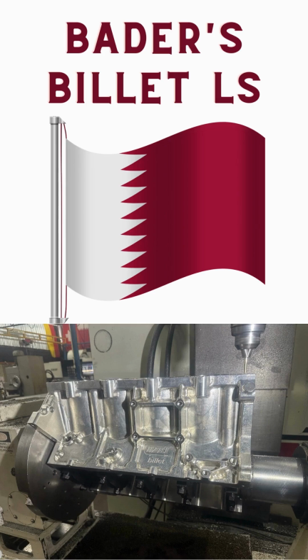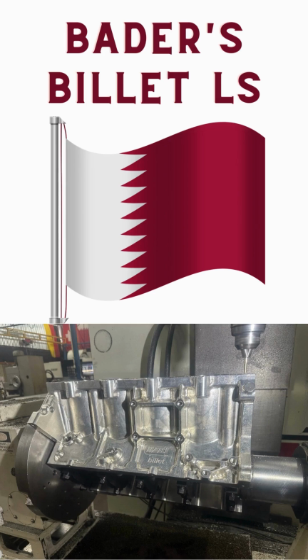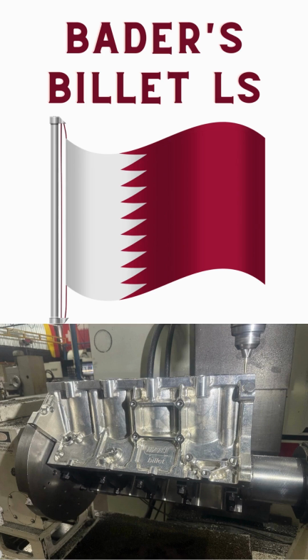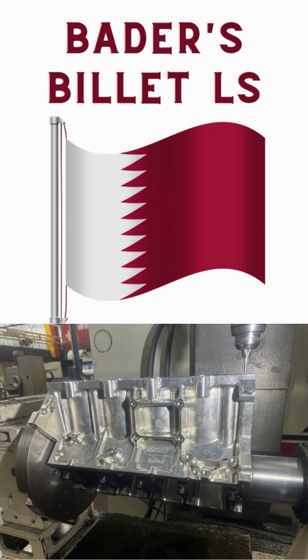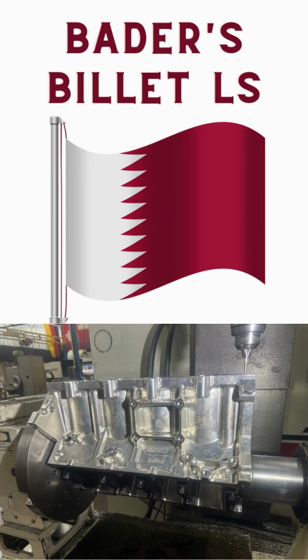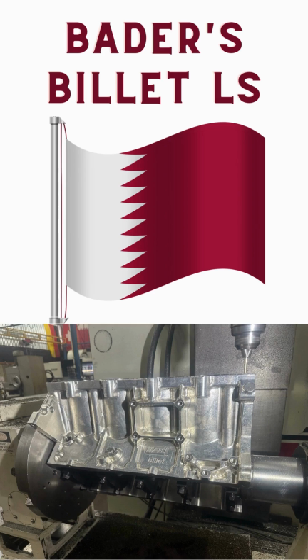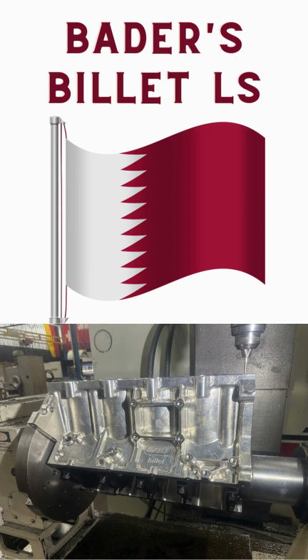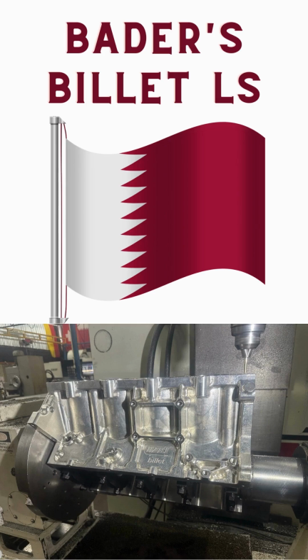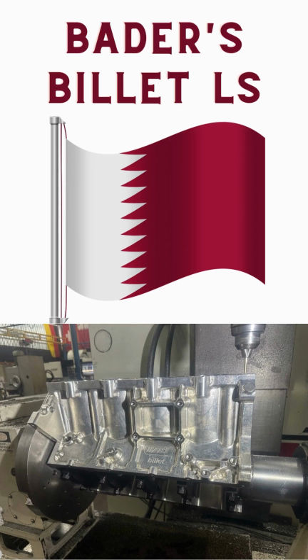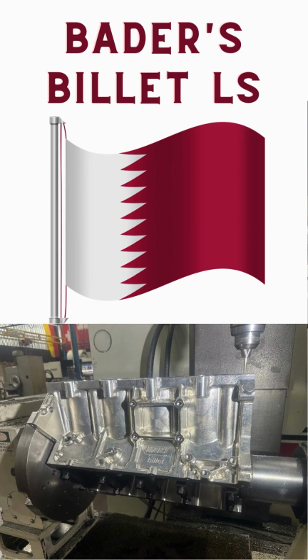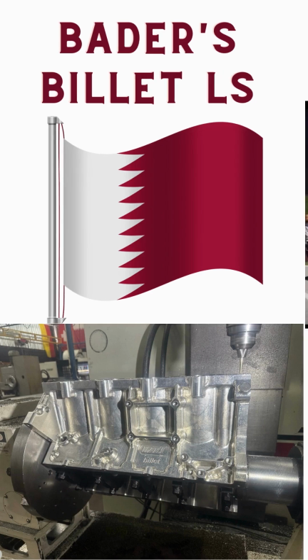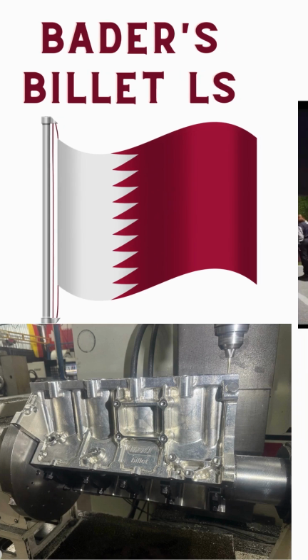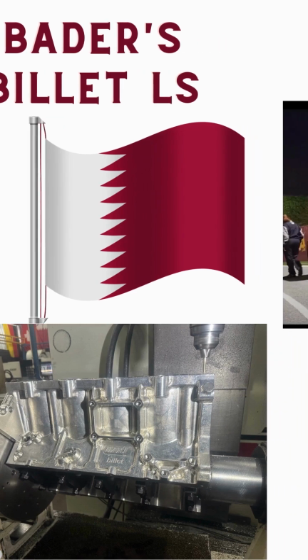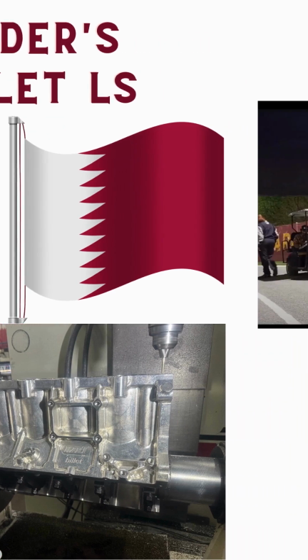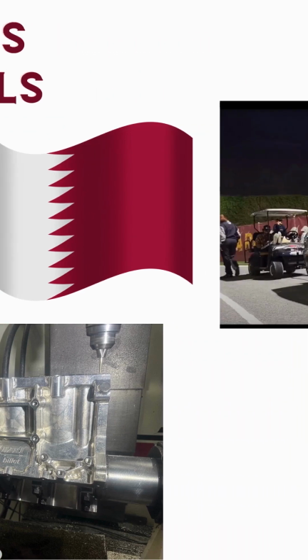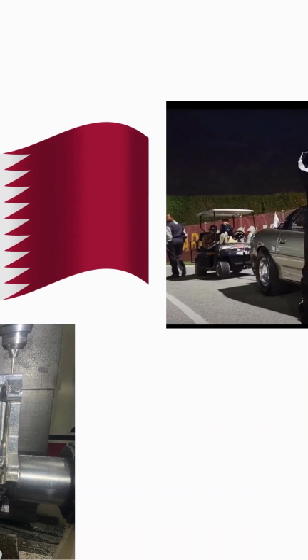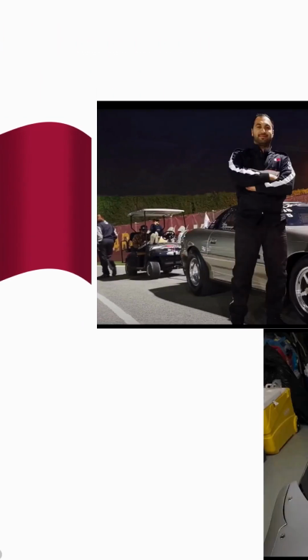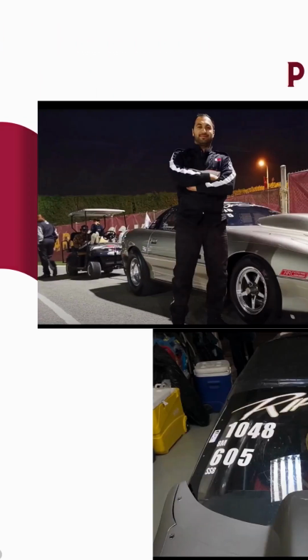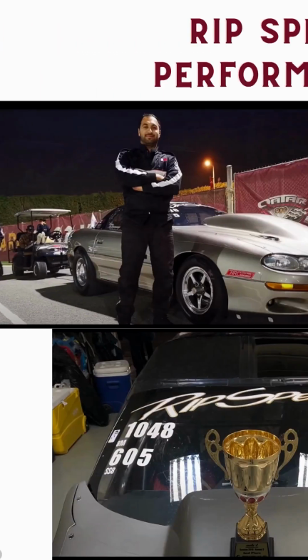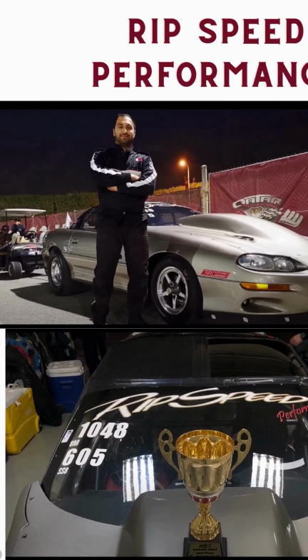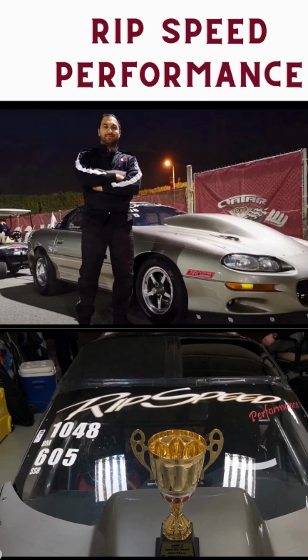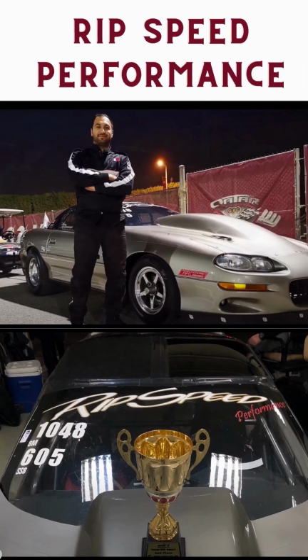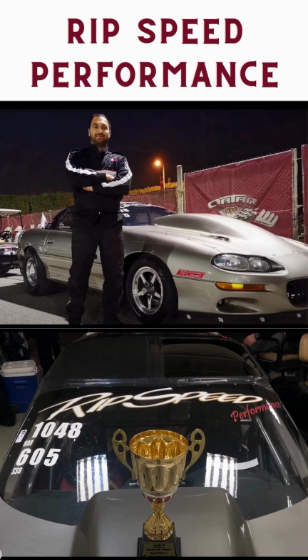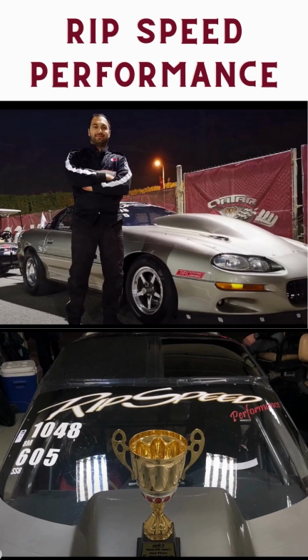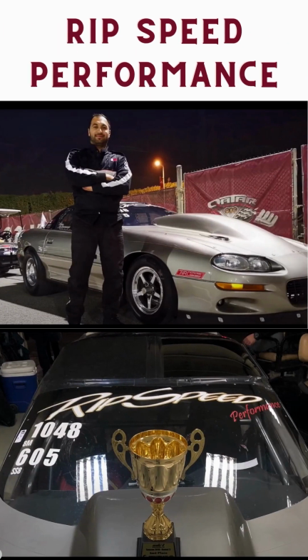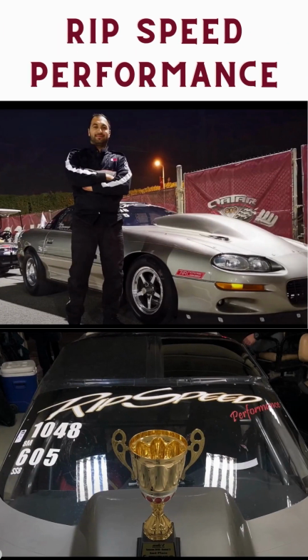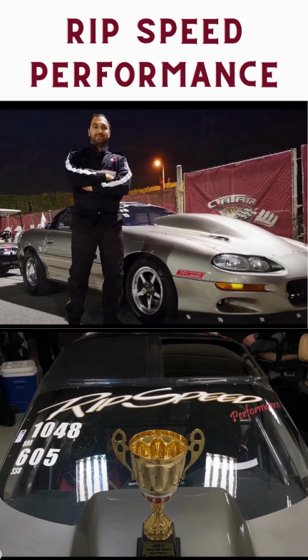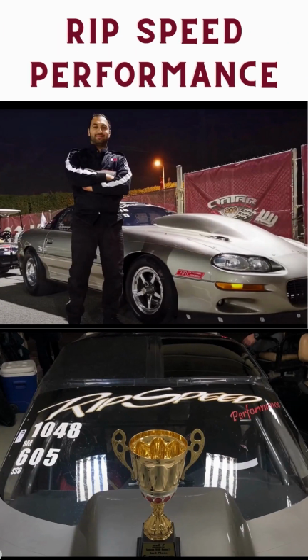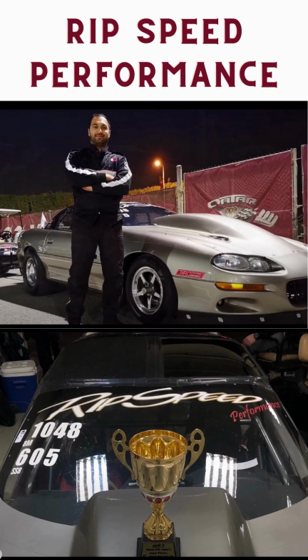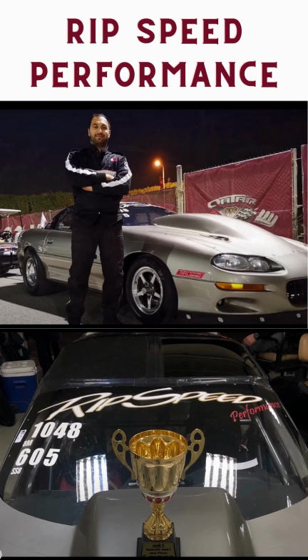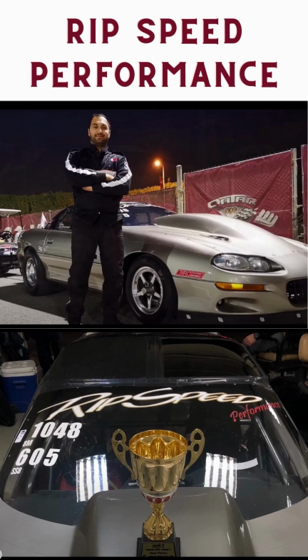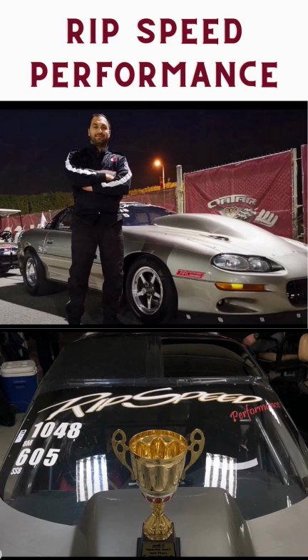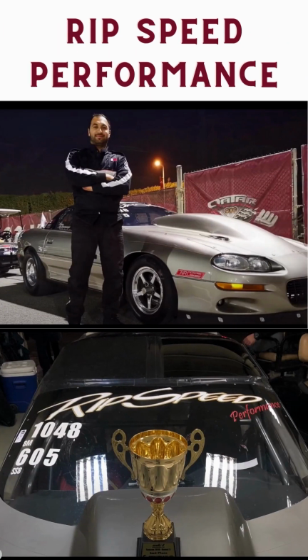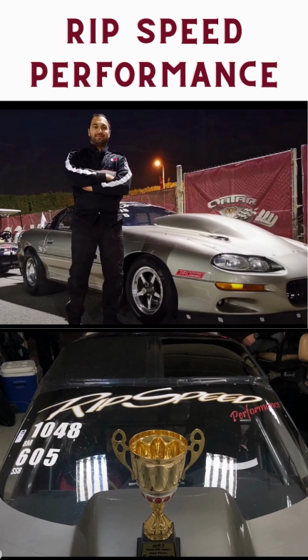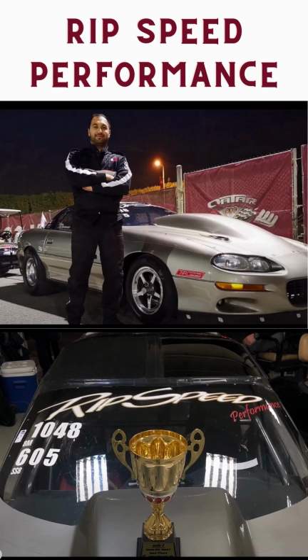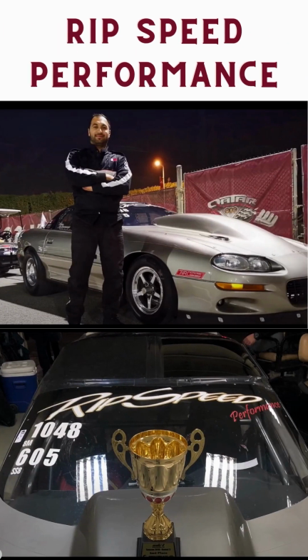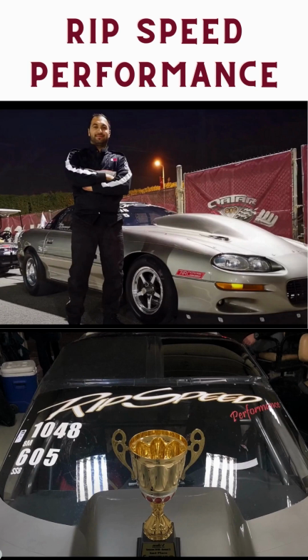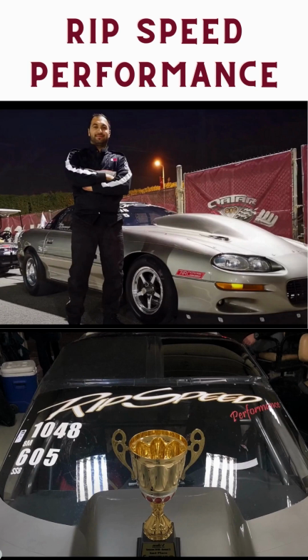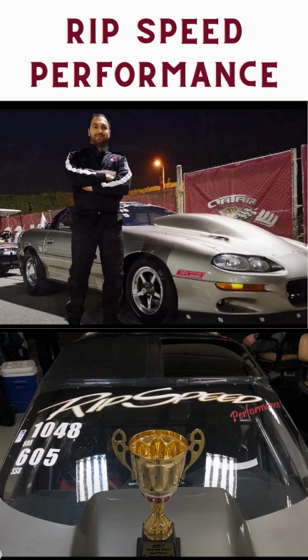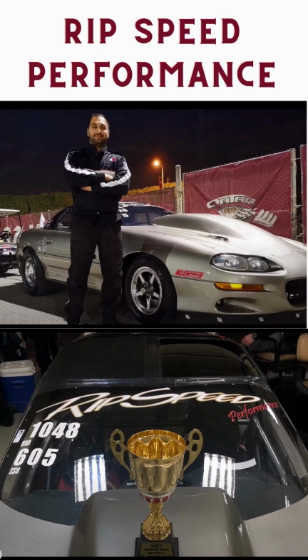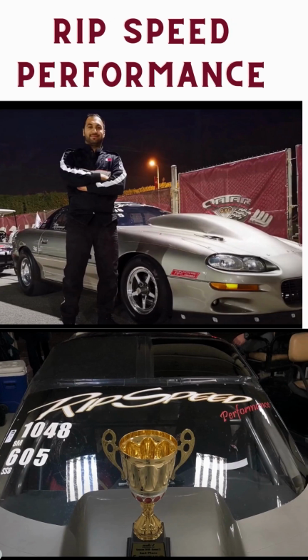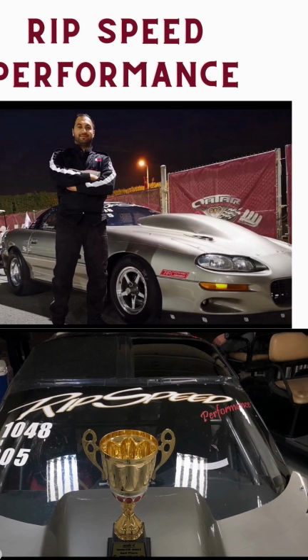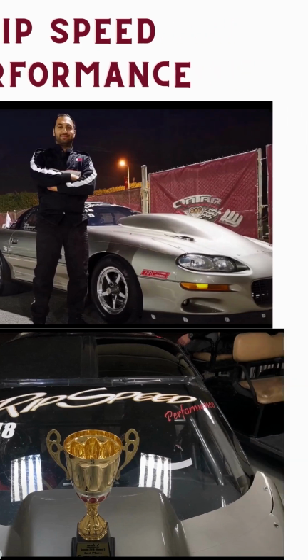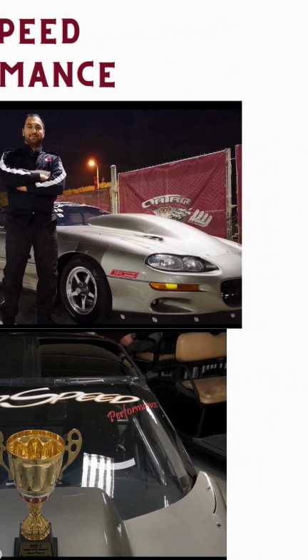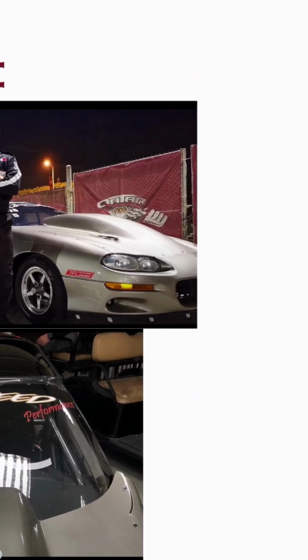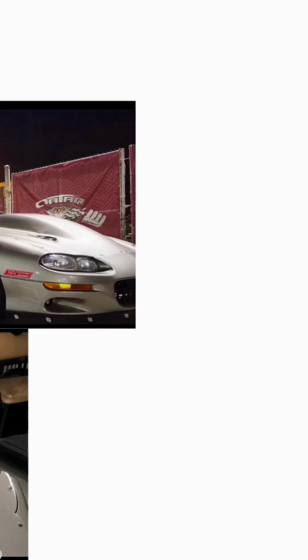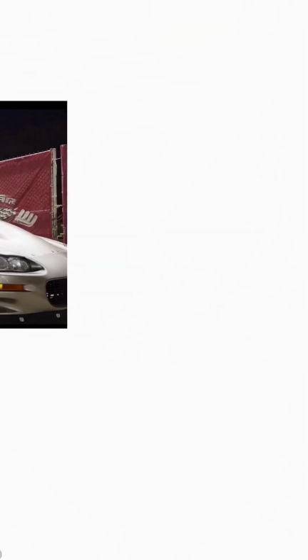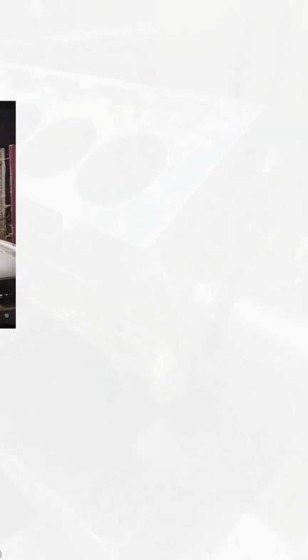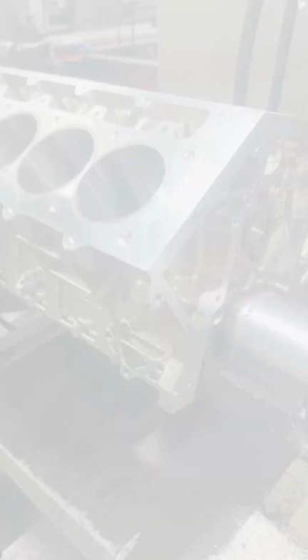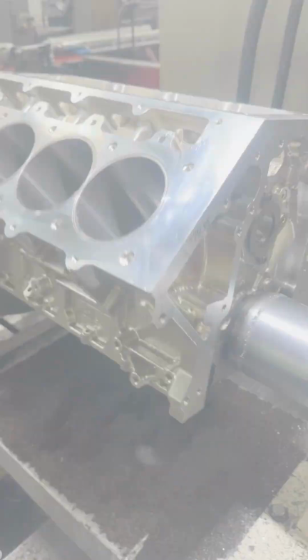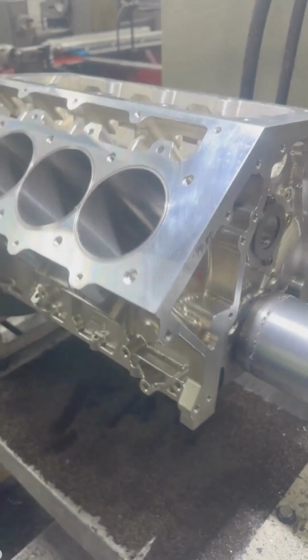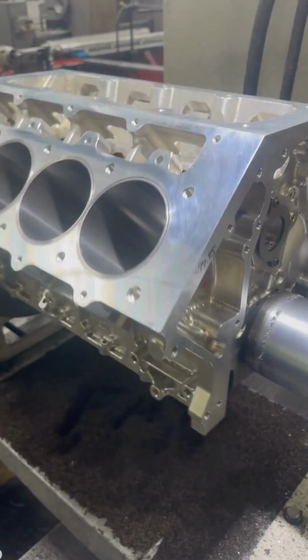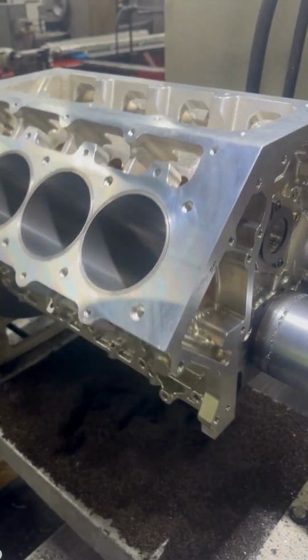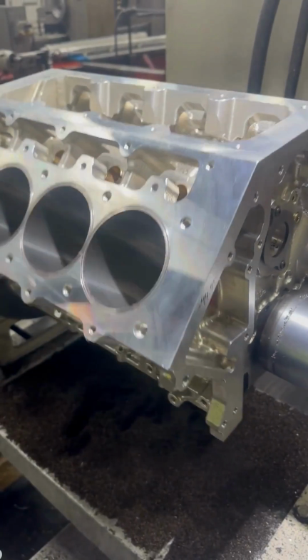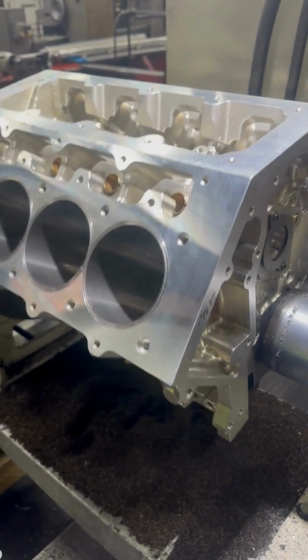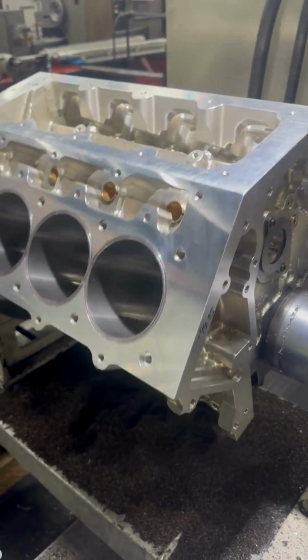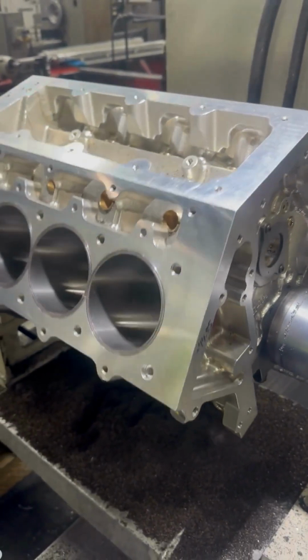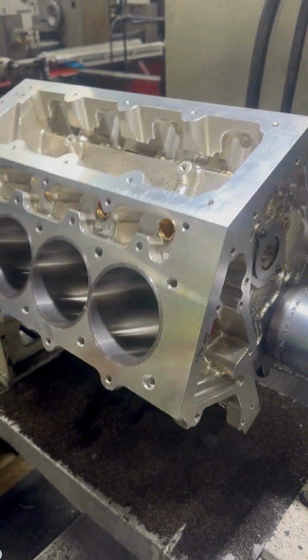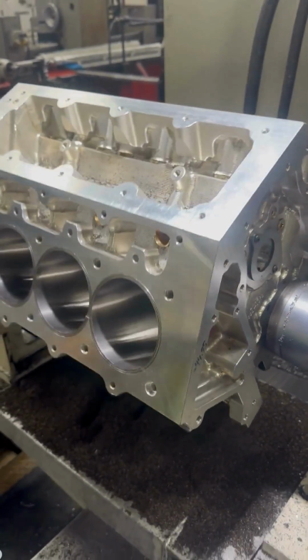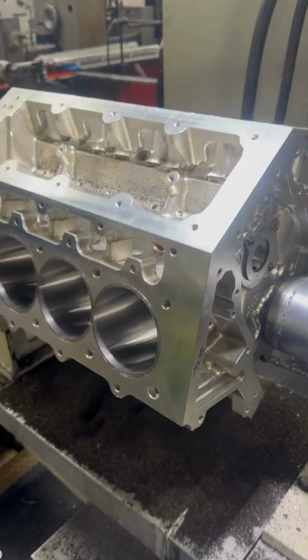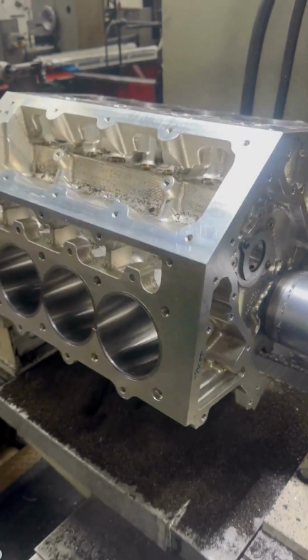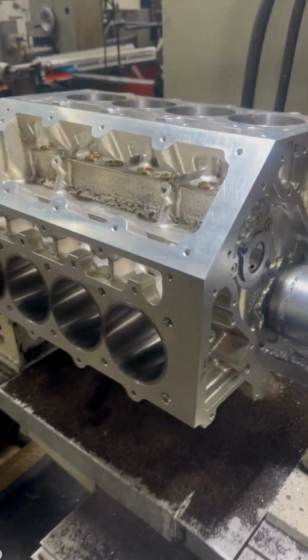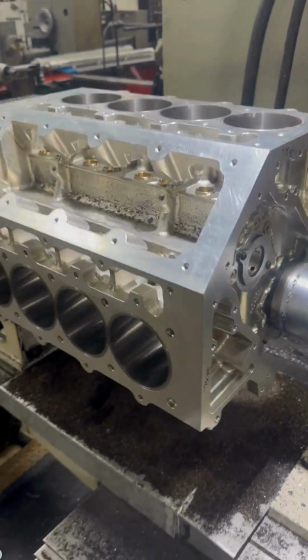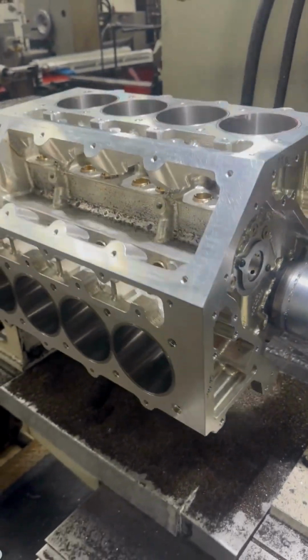Bader and his Turbo Camaro have been tearing it up in the Arabian Drag Racing League, but like all racers, he now wants to go faster.